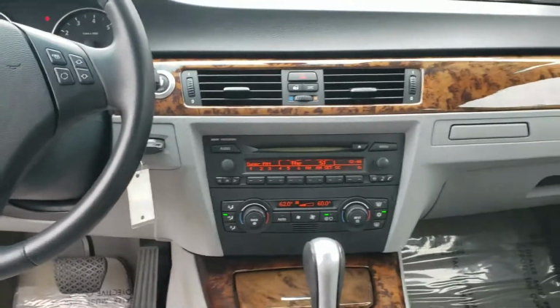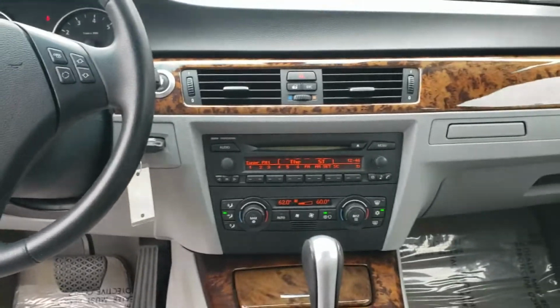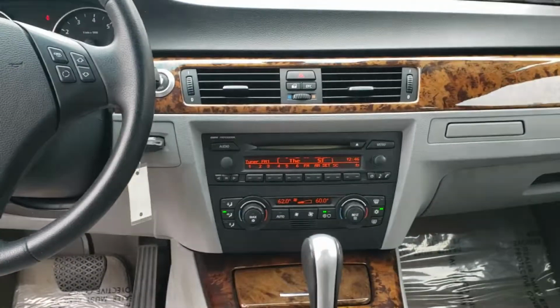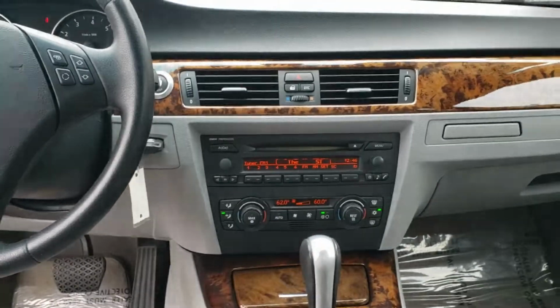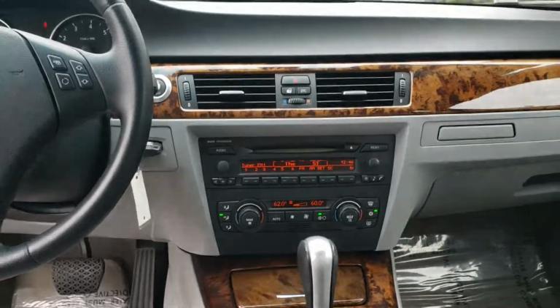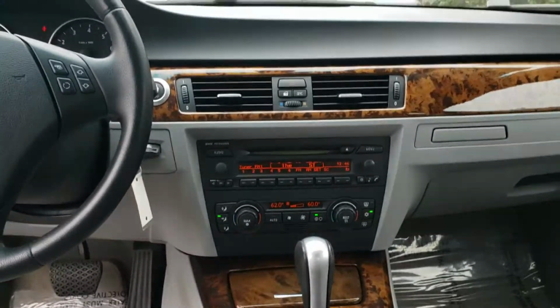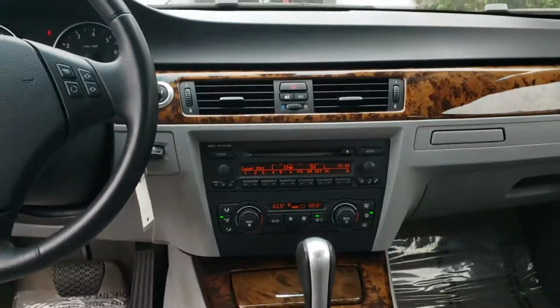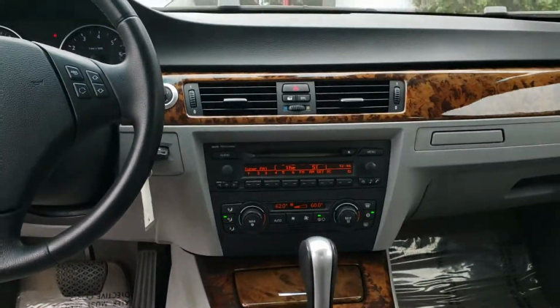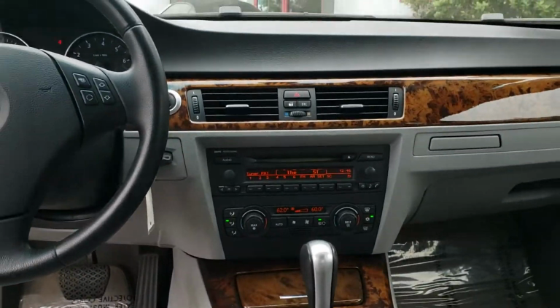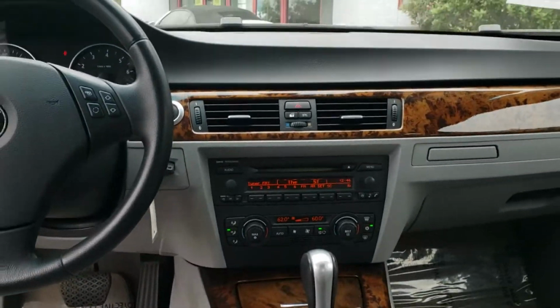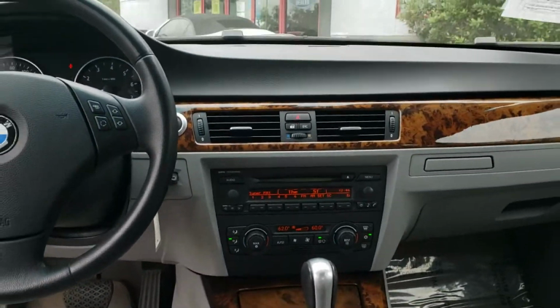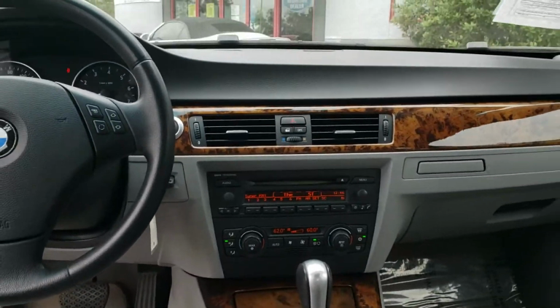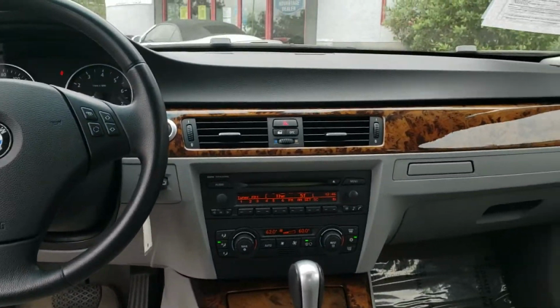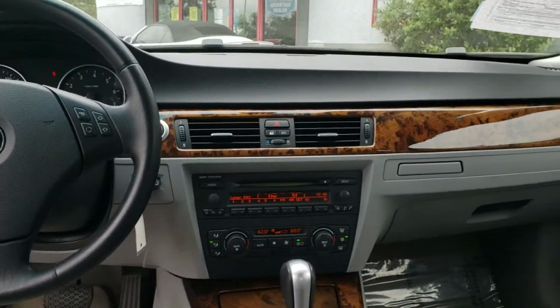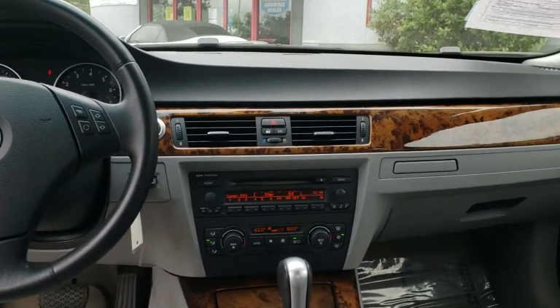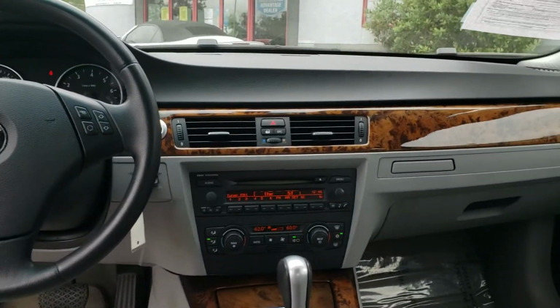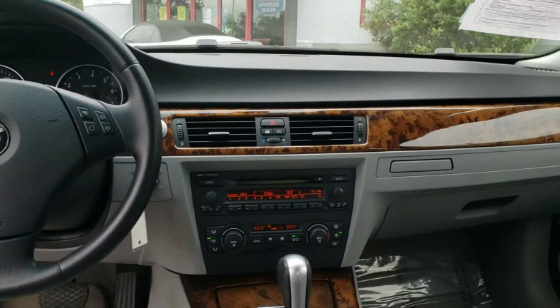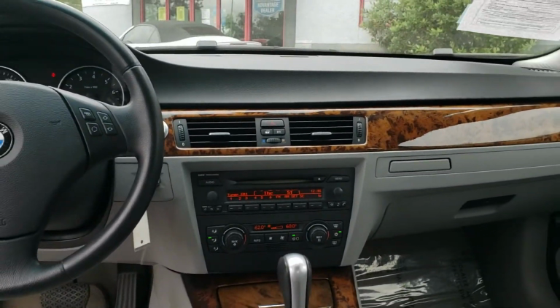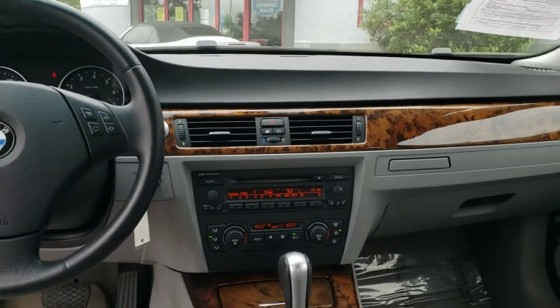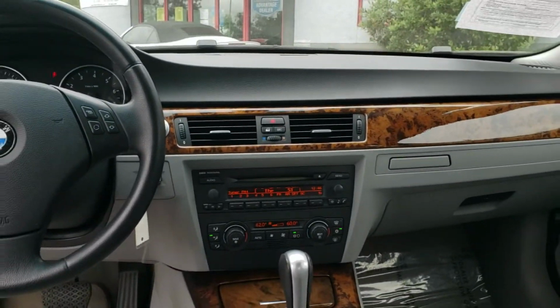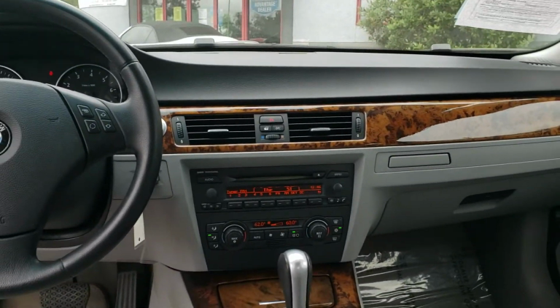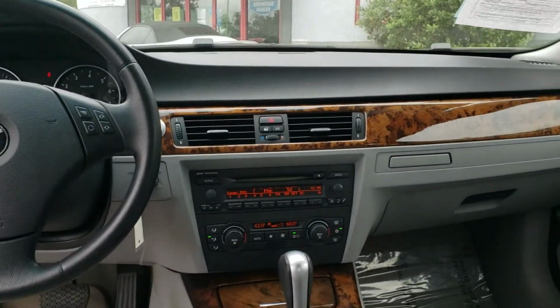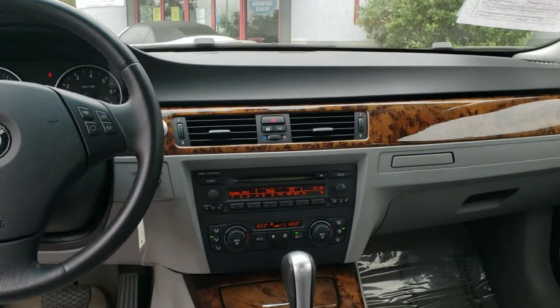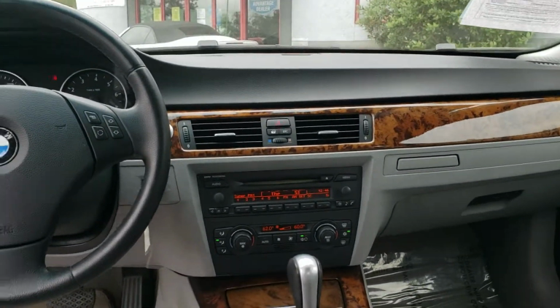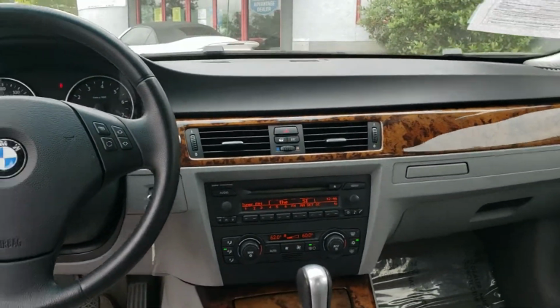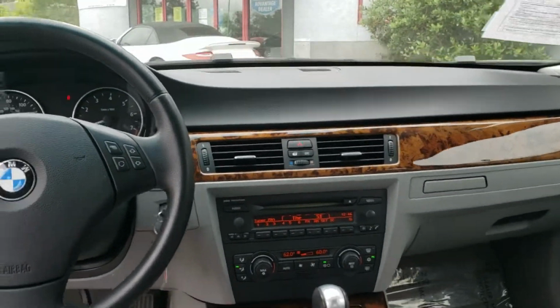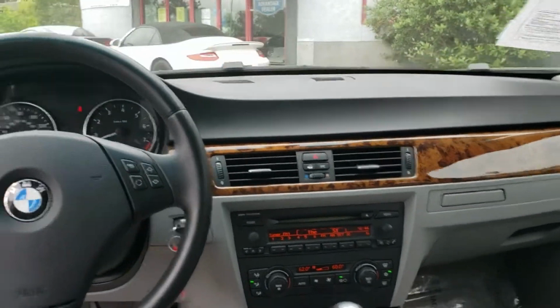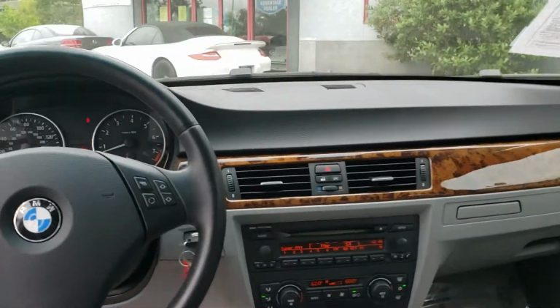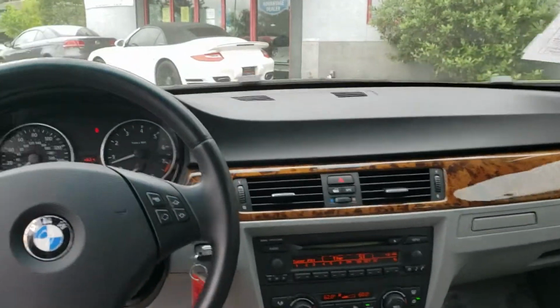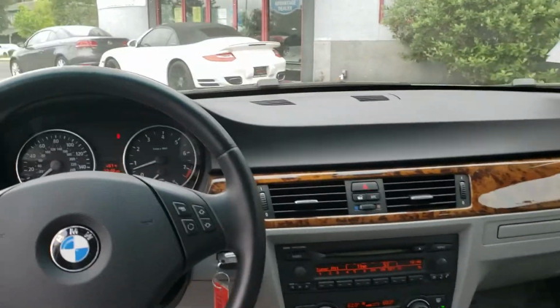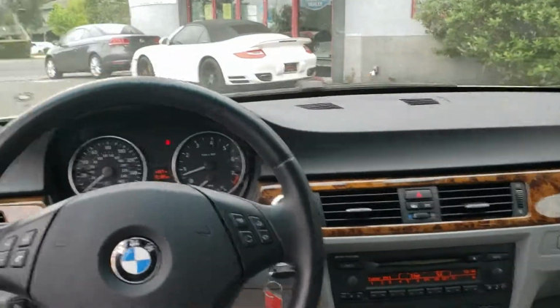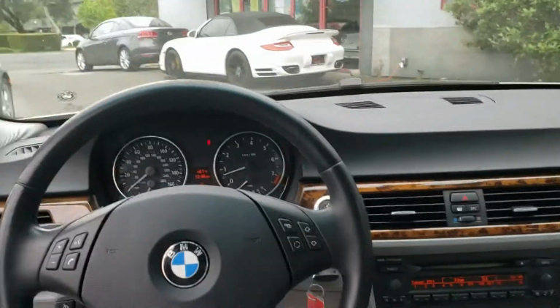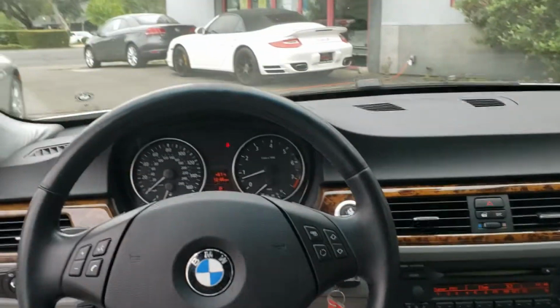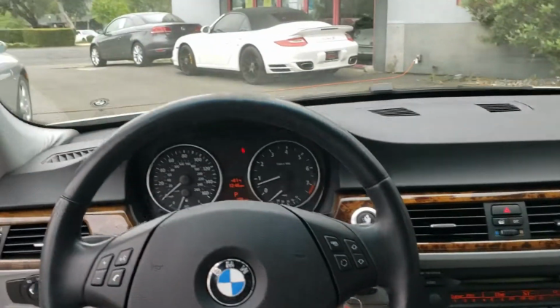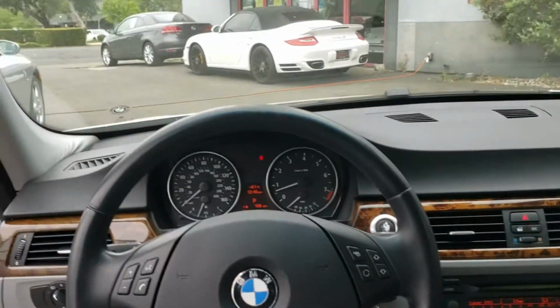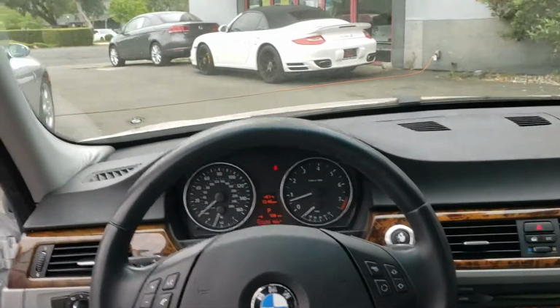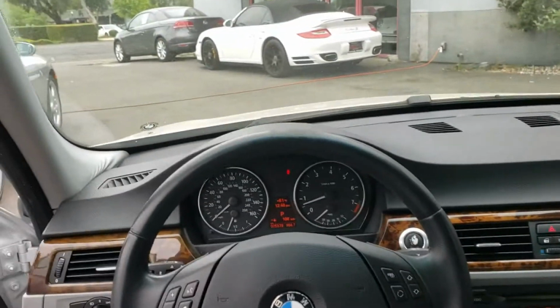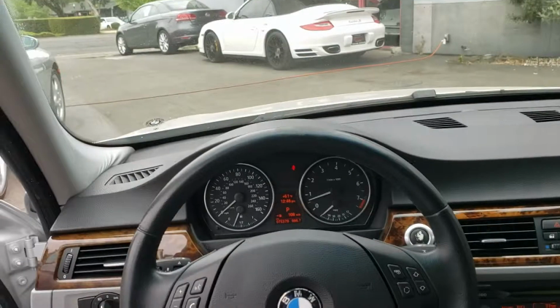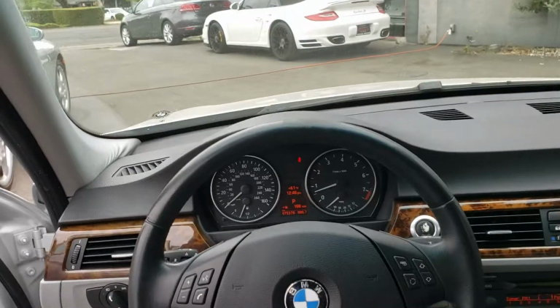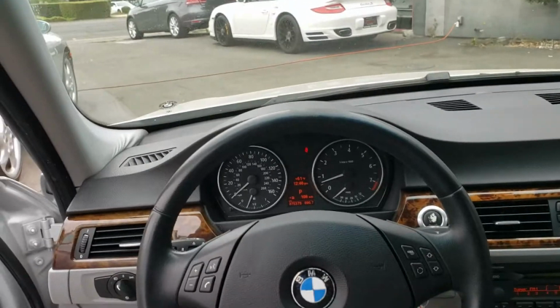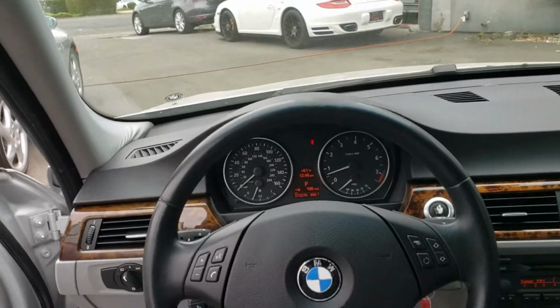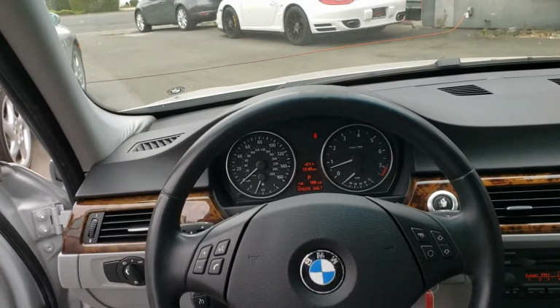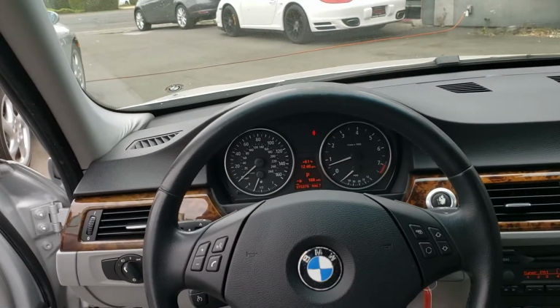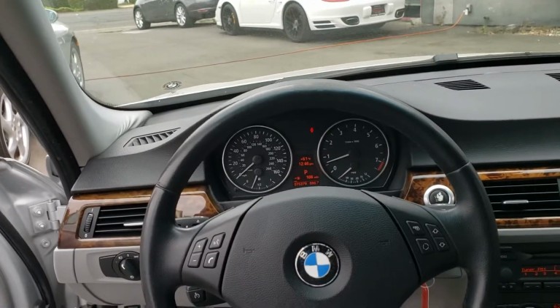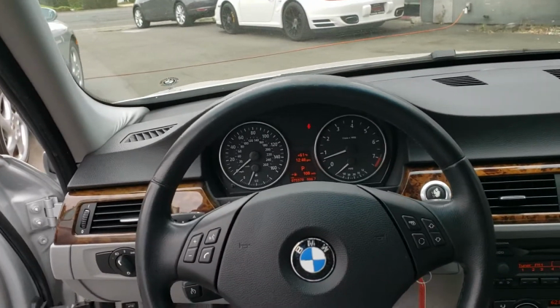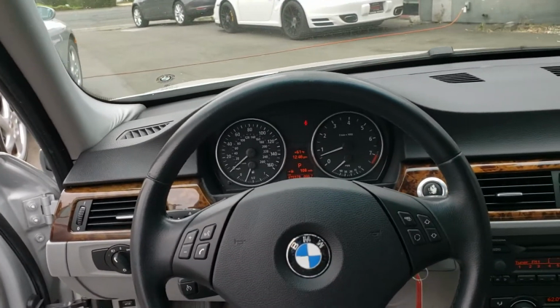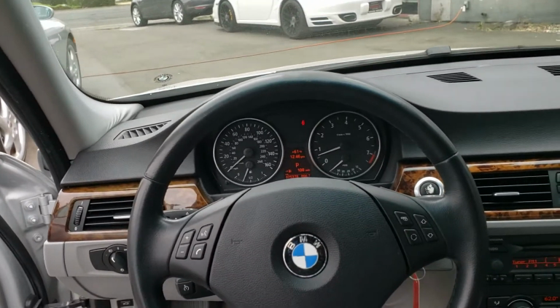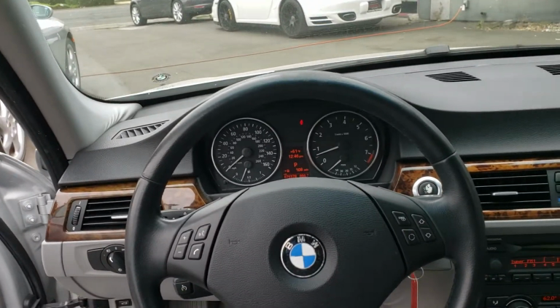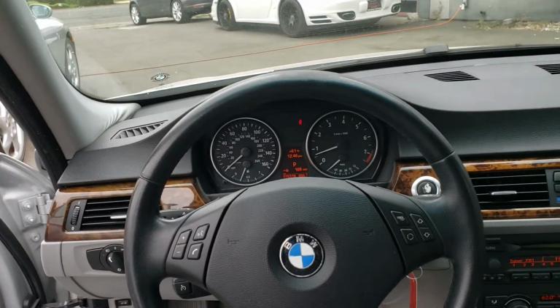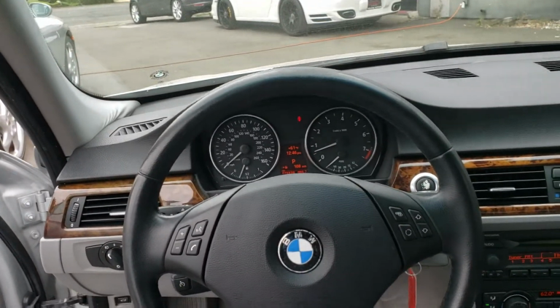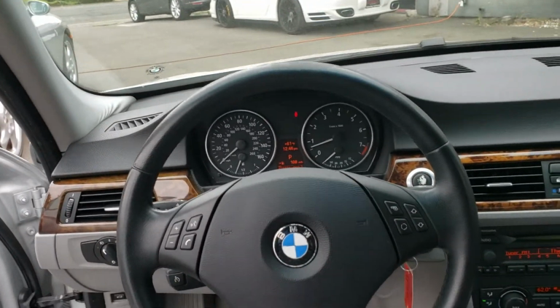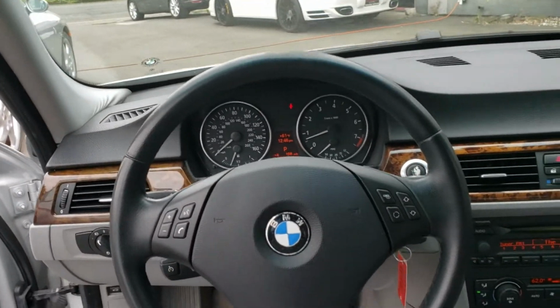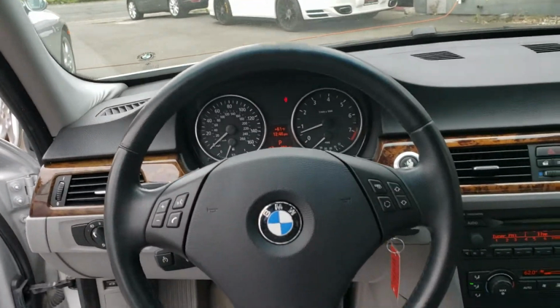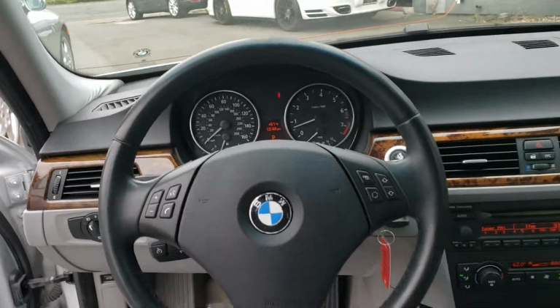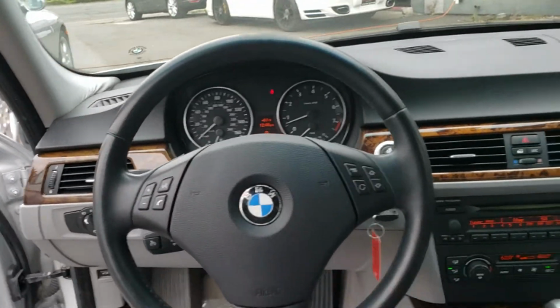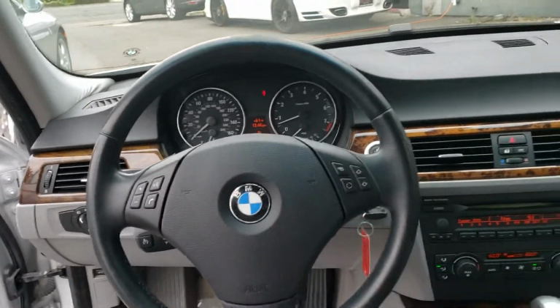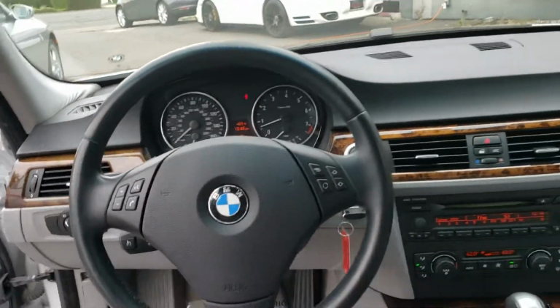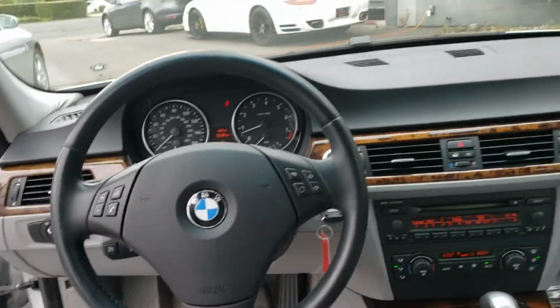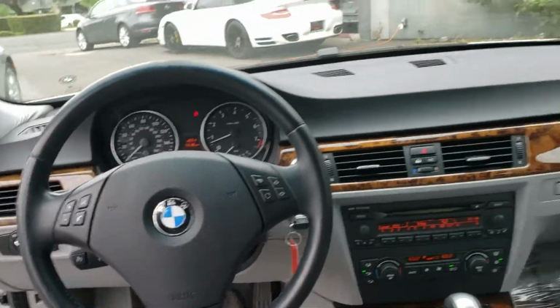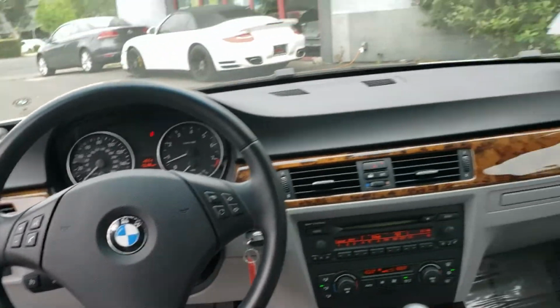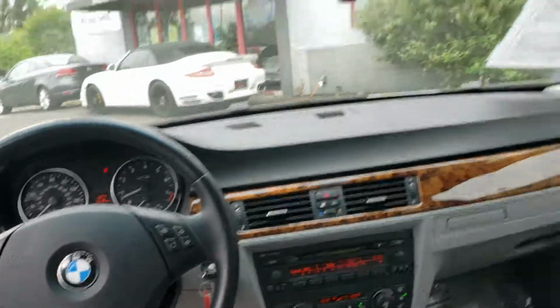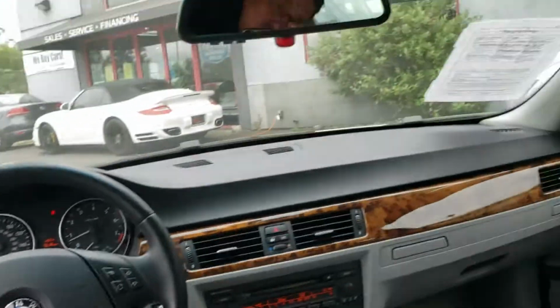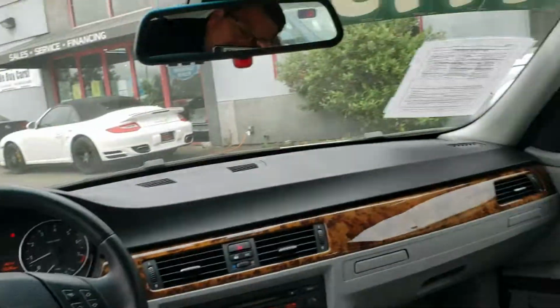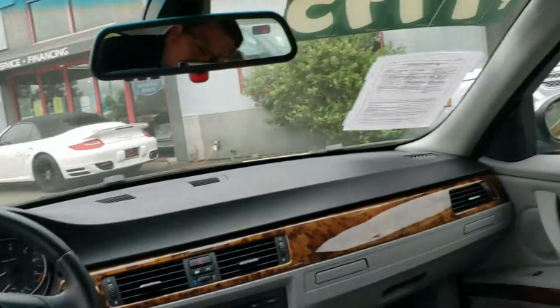Of course it's got air conditioning and everything — dual zones. Only 75,000 miles on it.